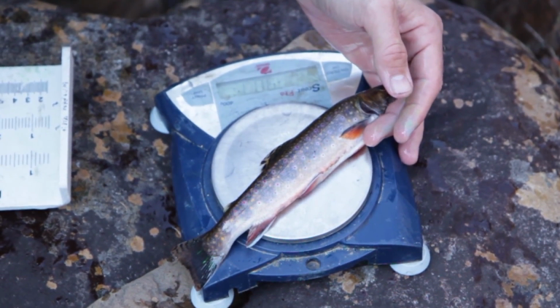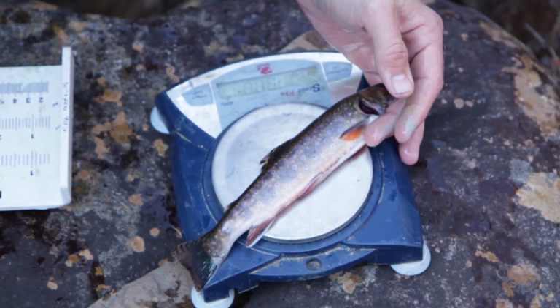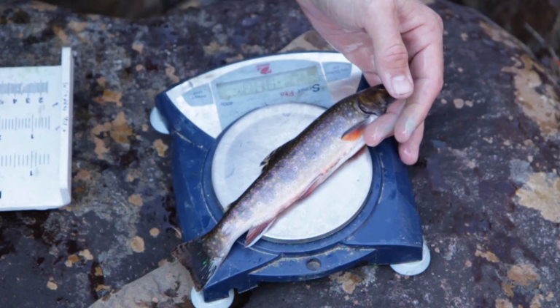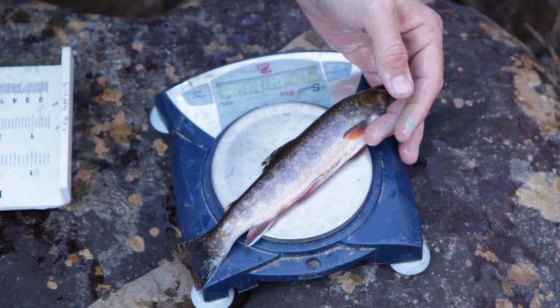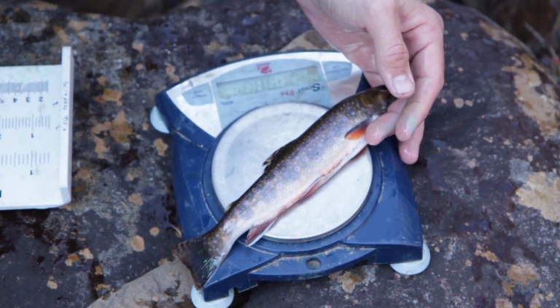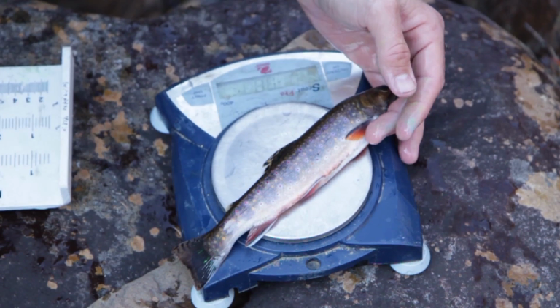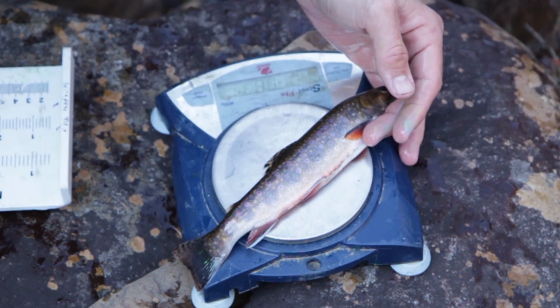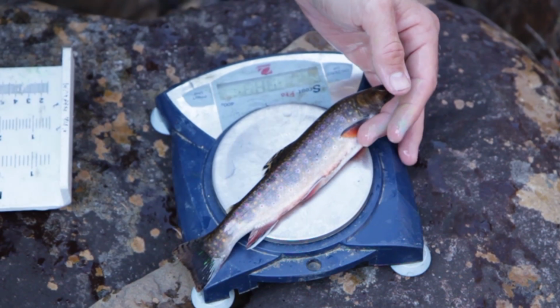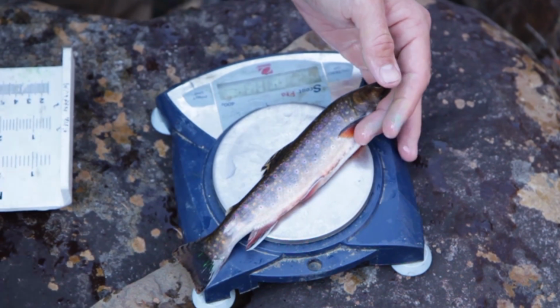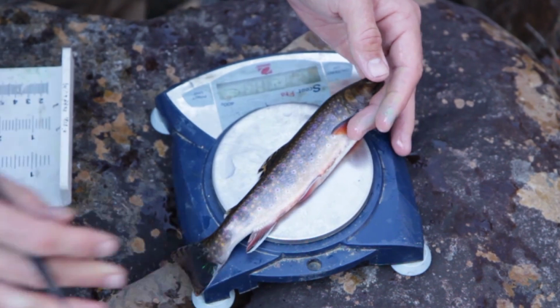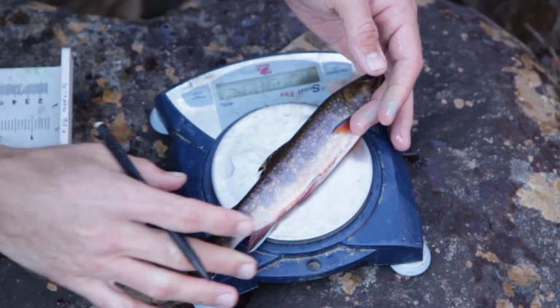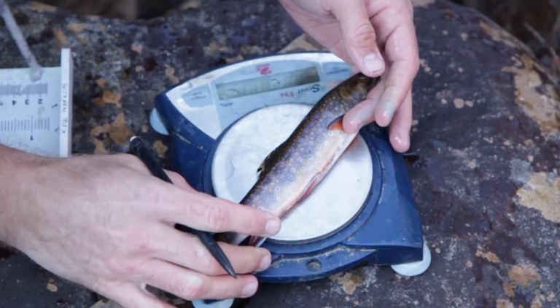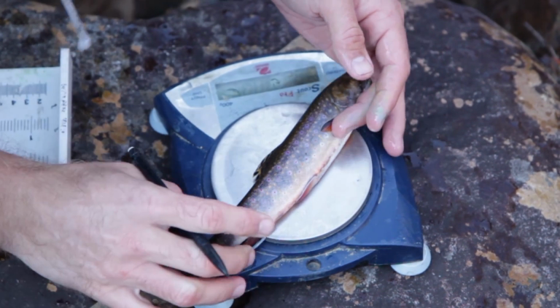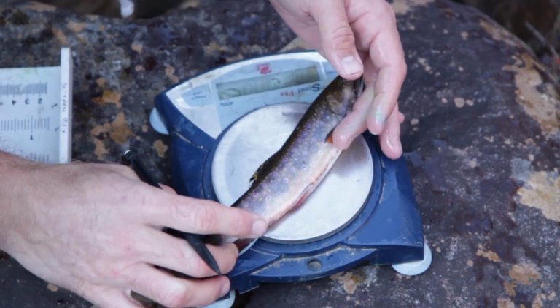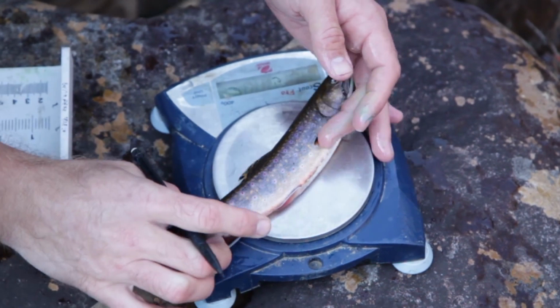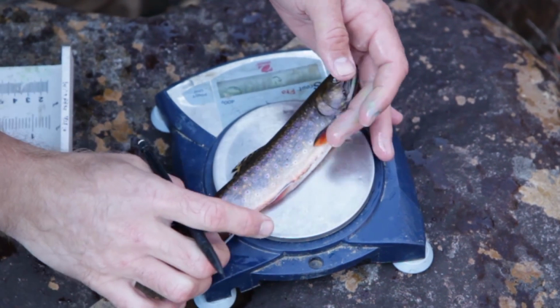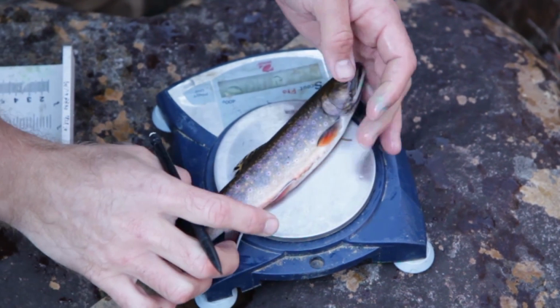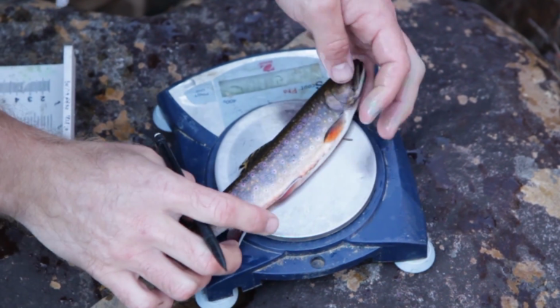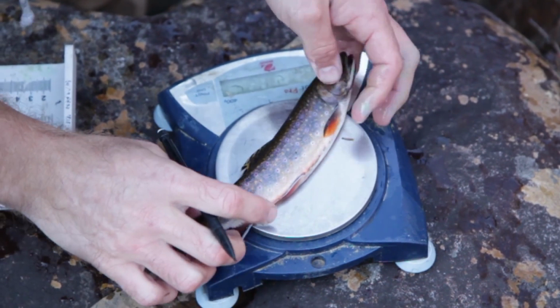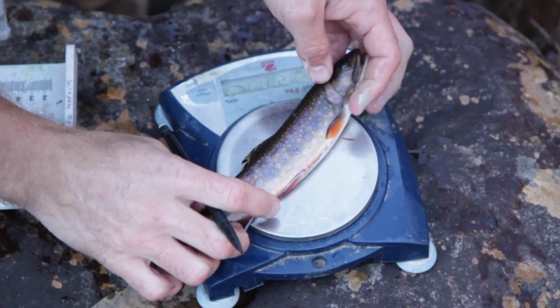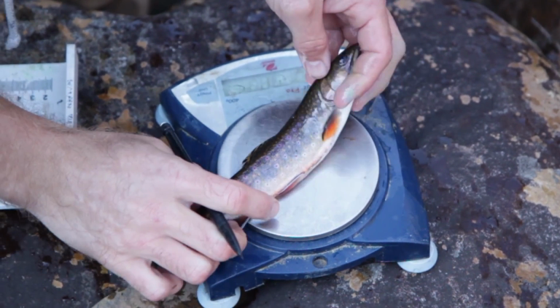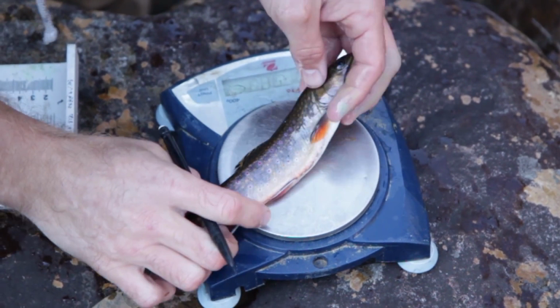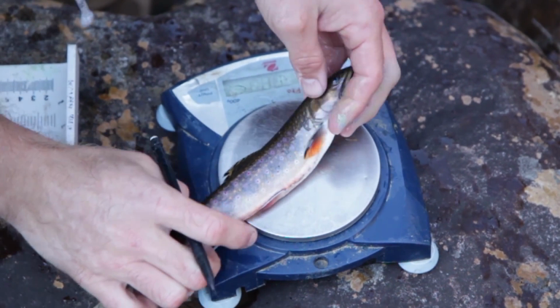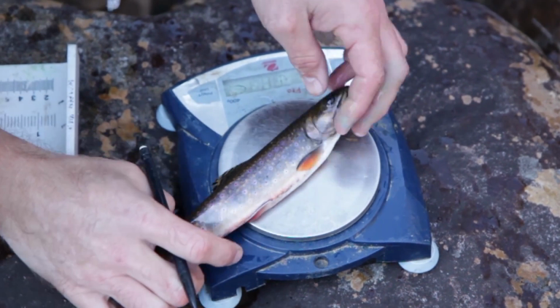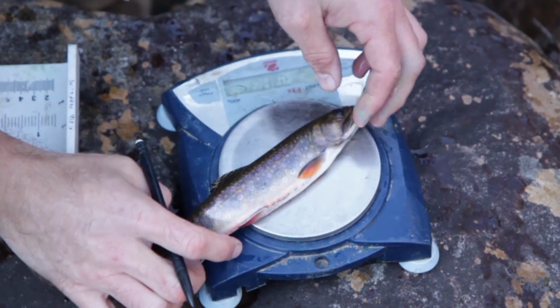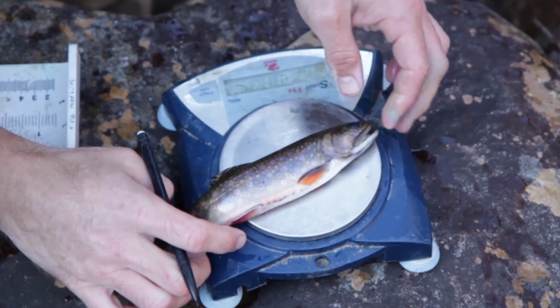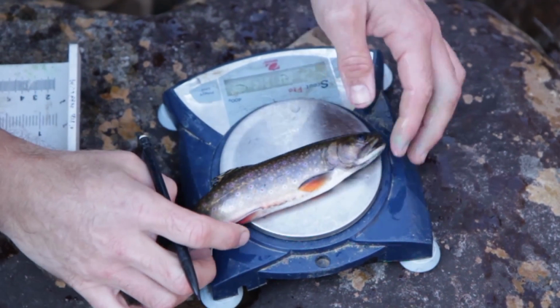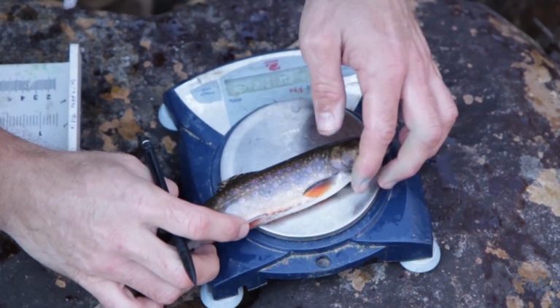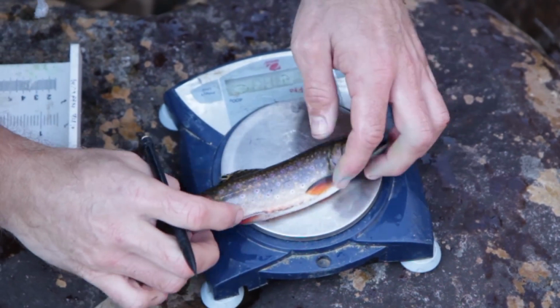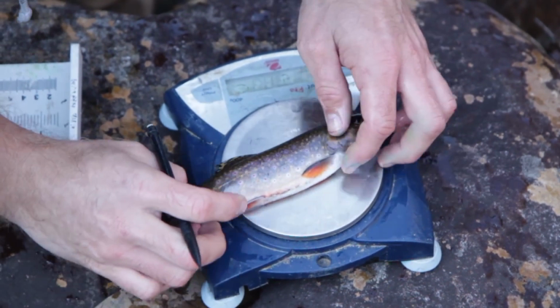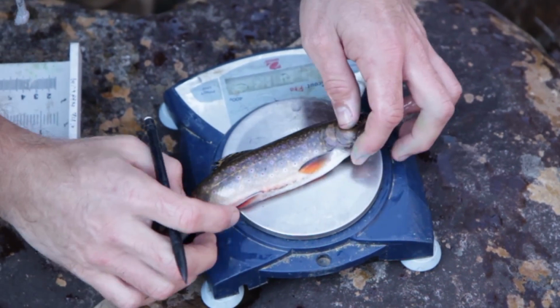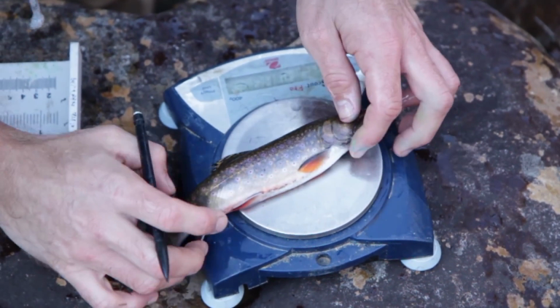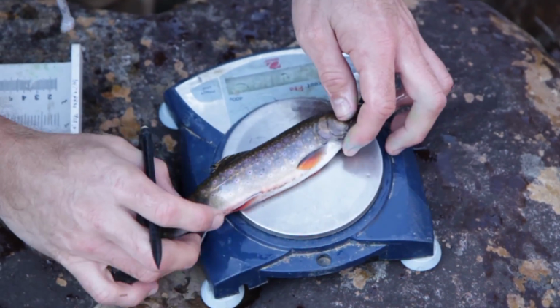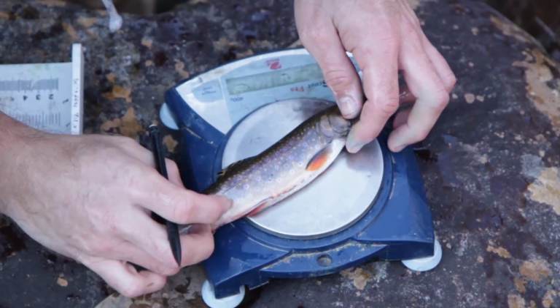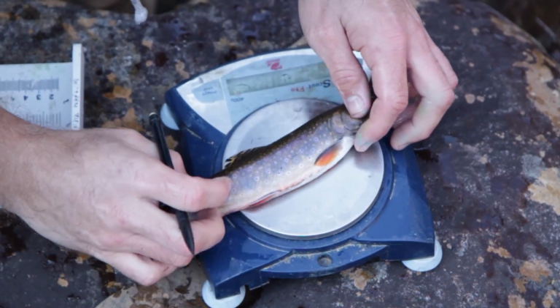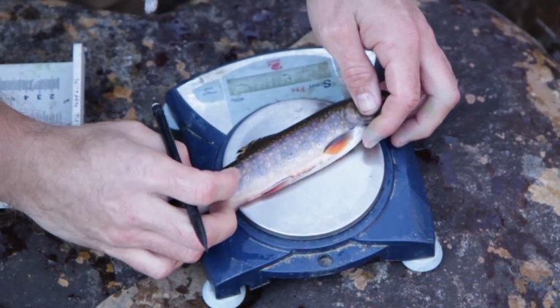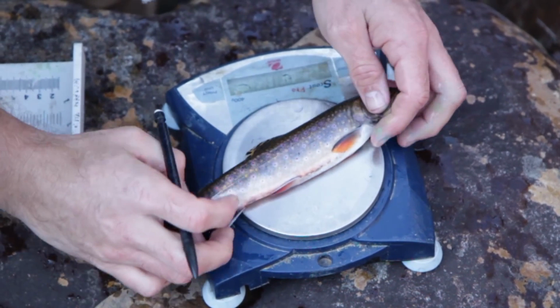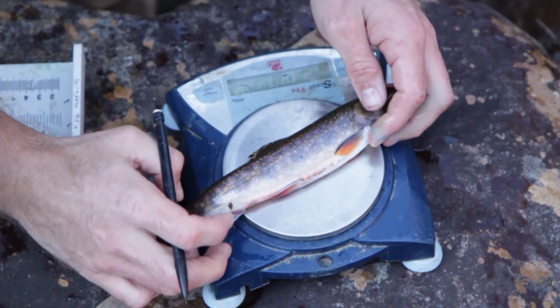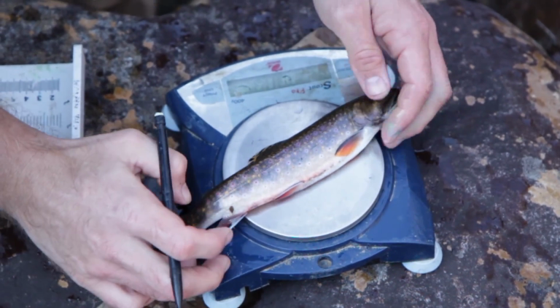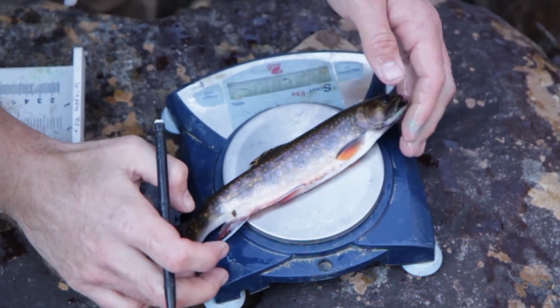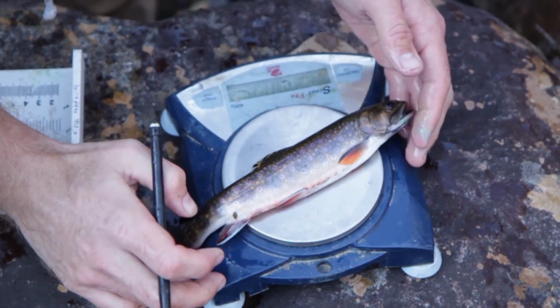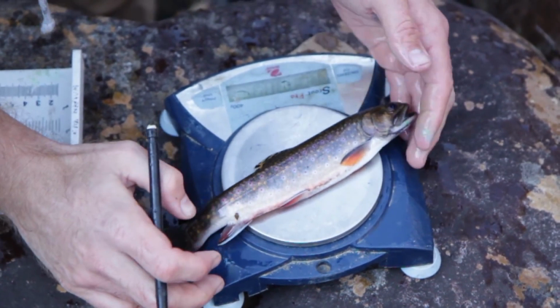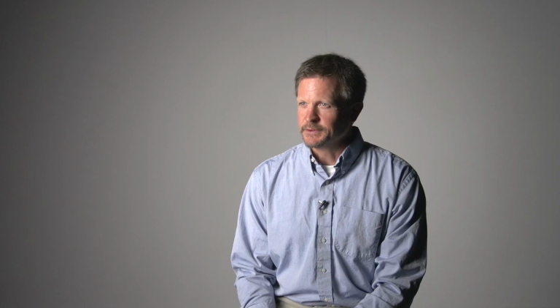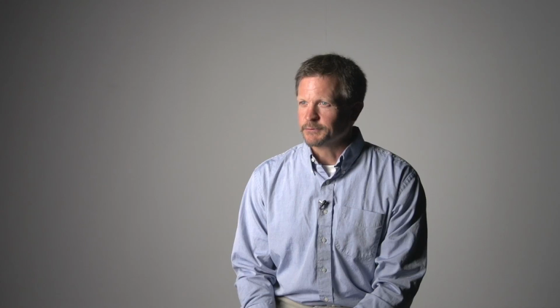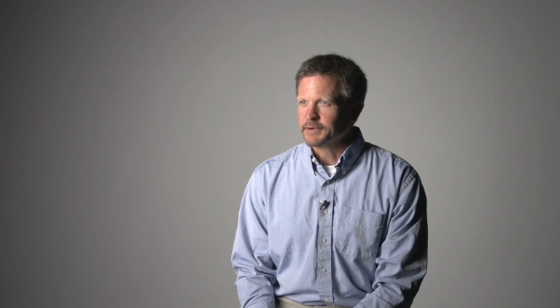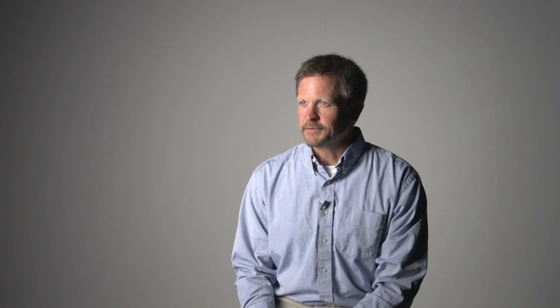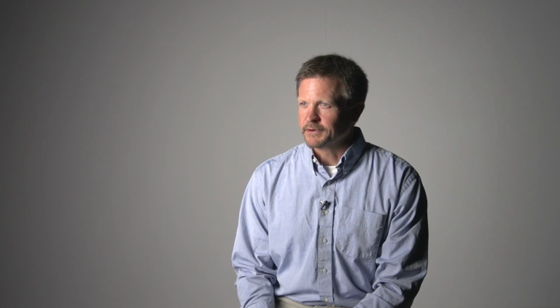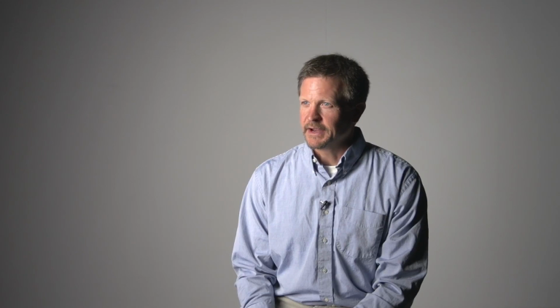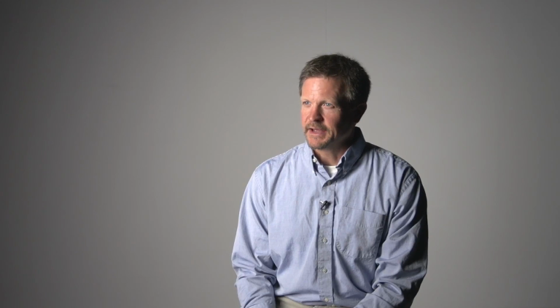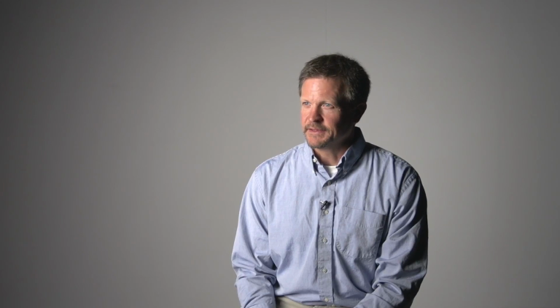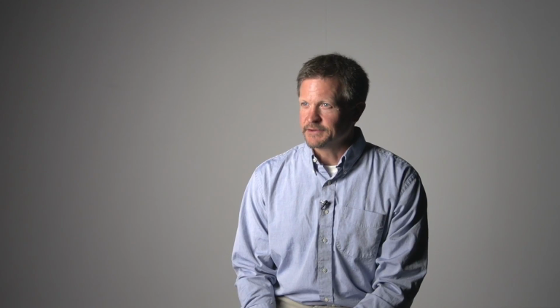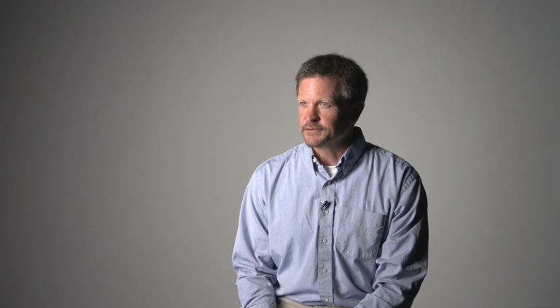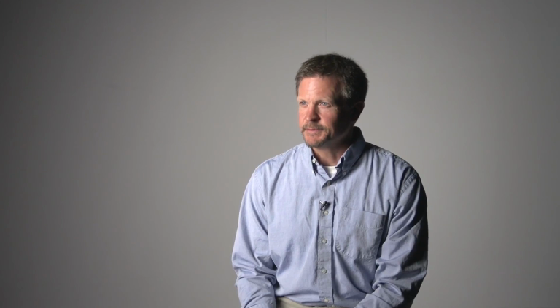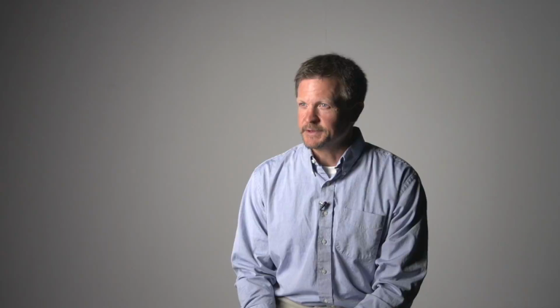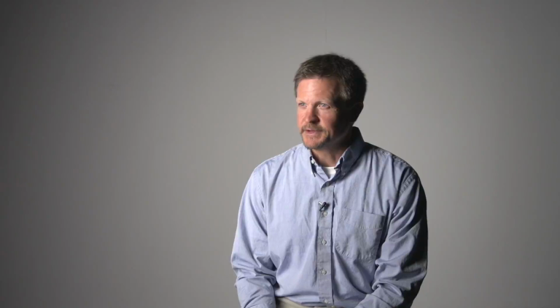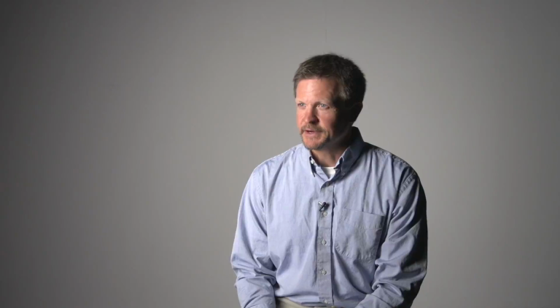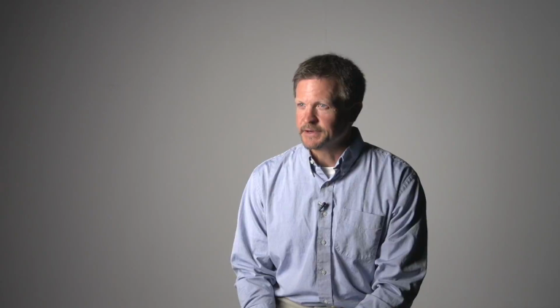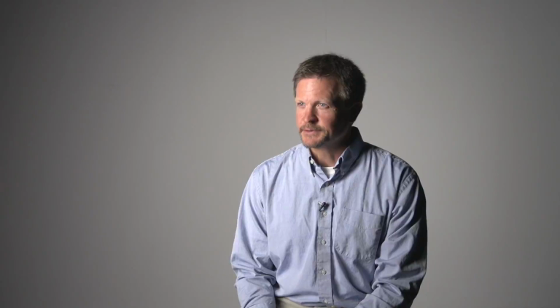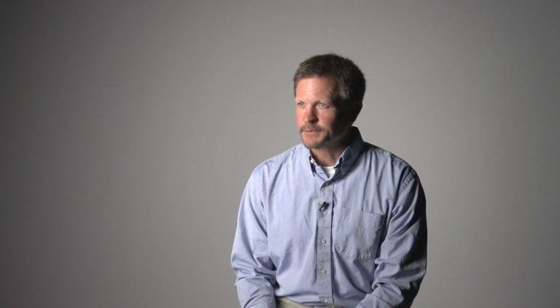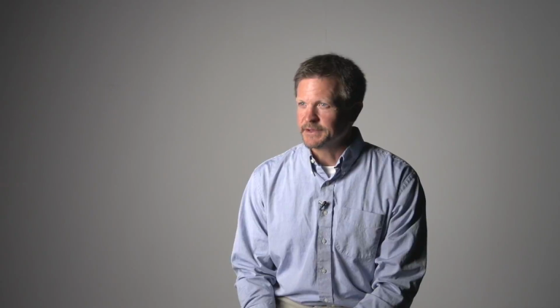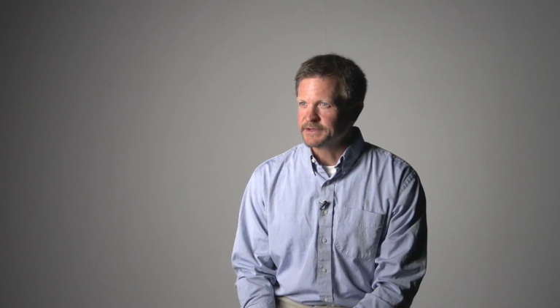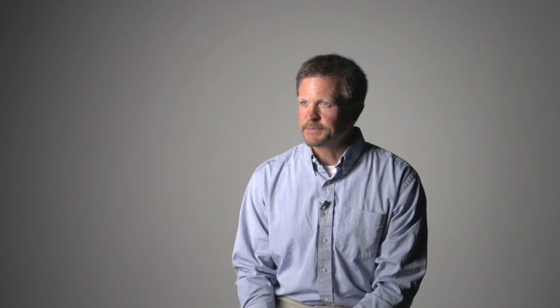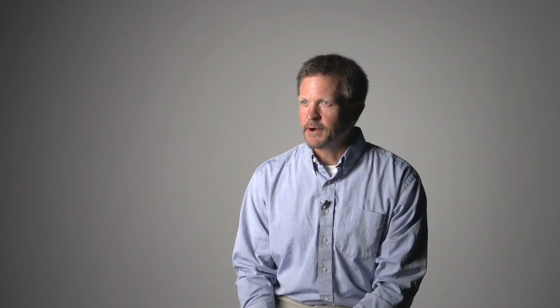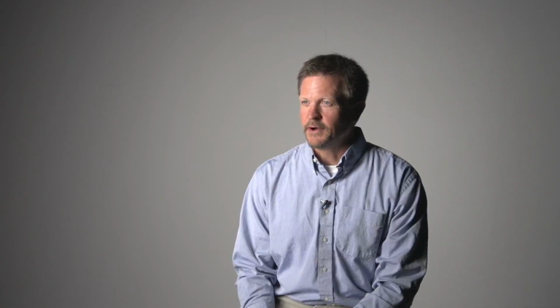And then finally, these connections between the river and the tributaries where they spawn.